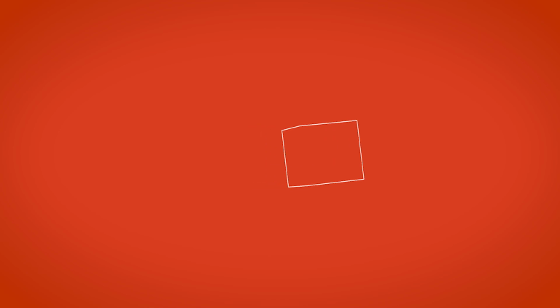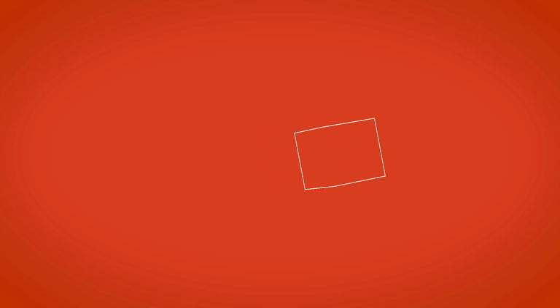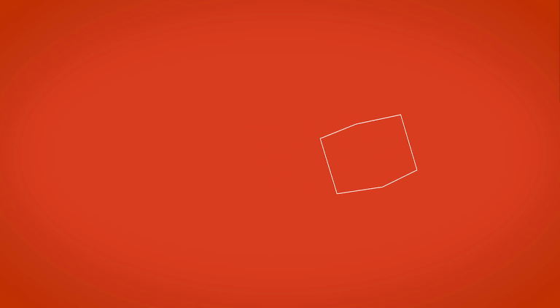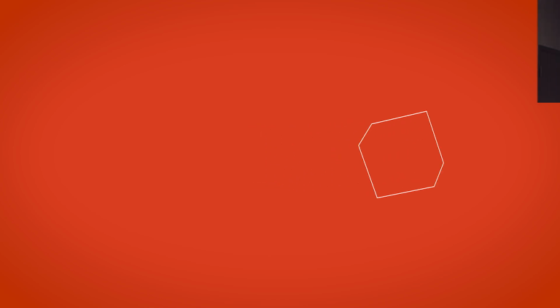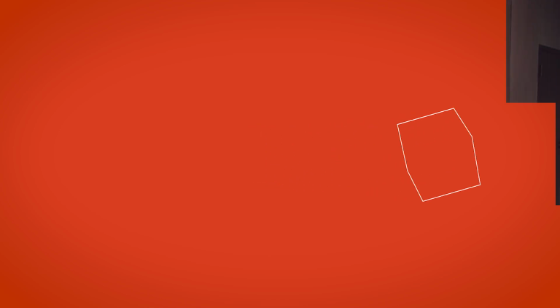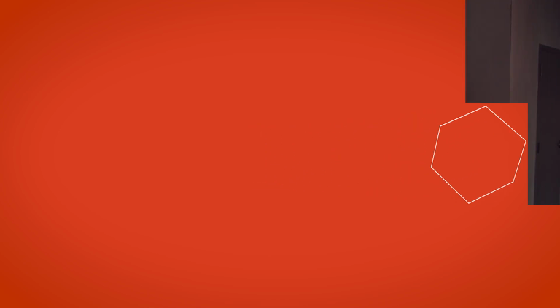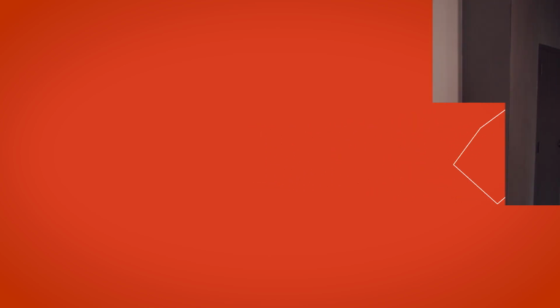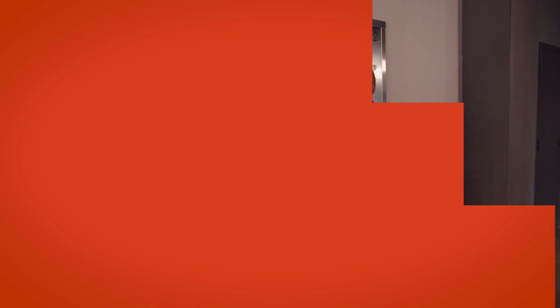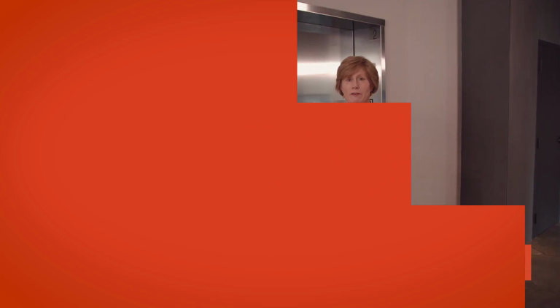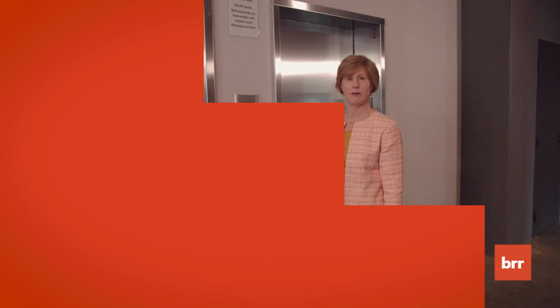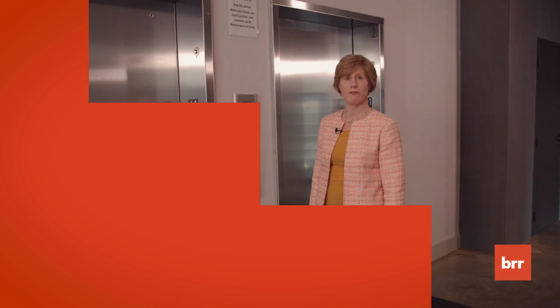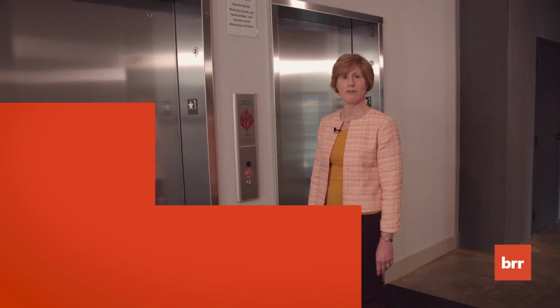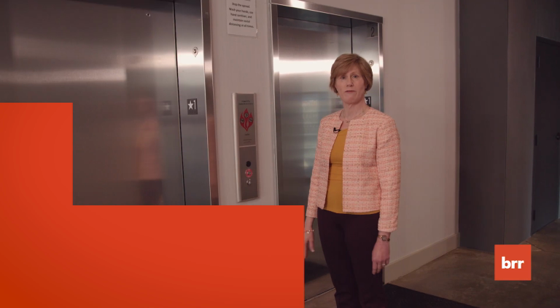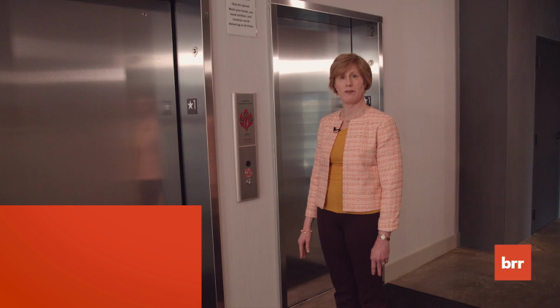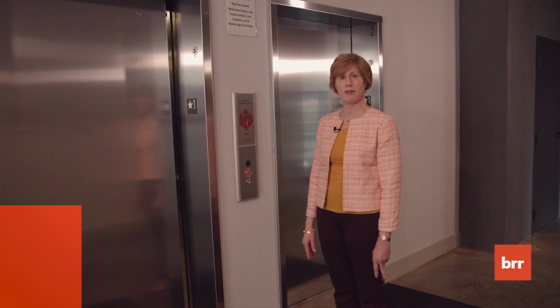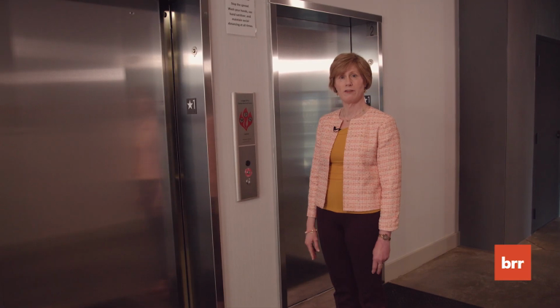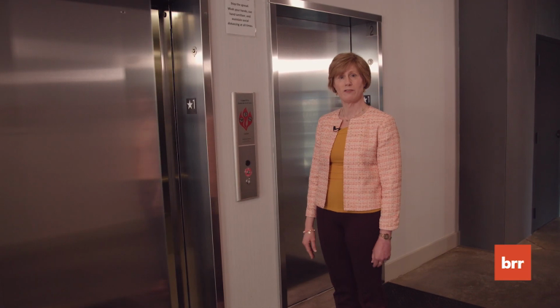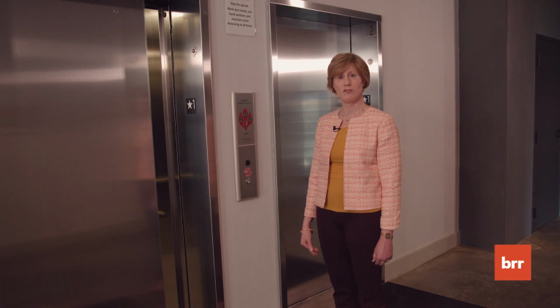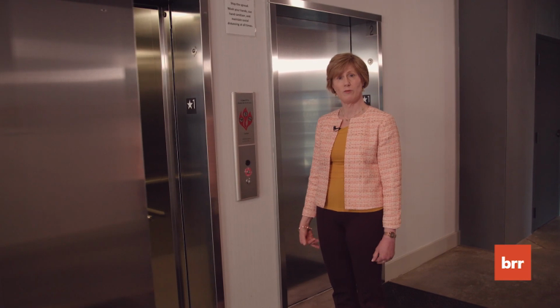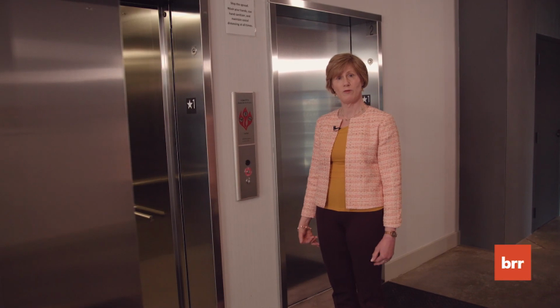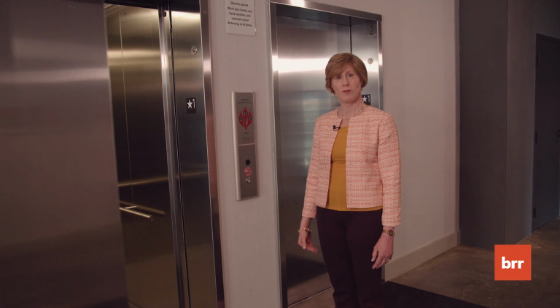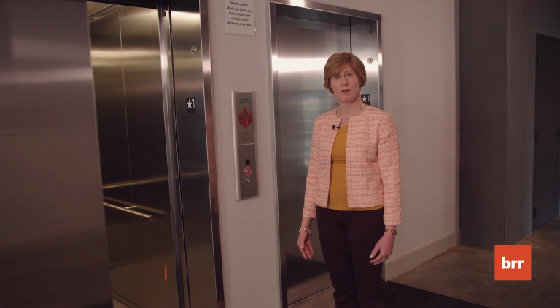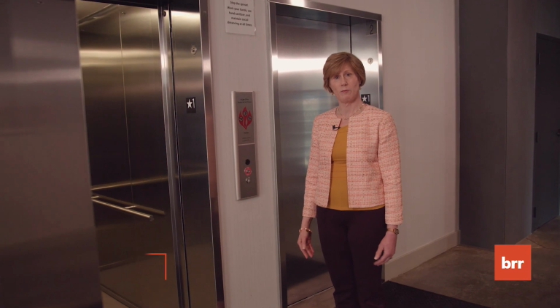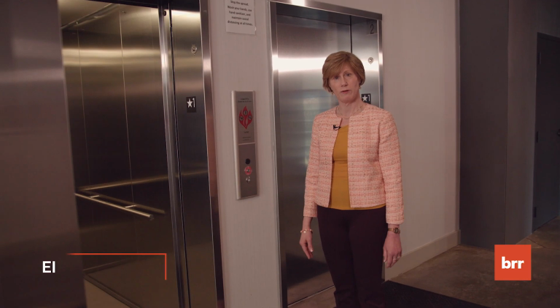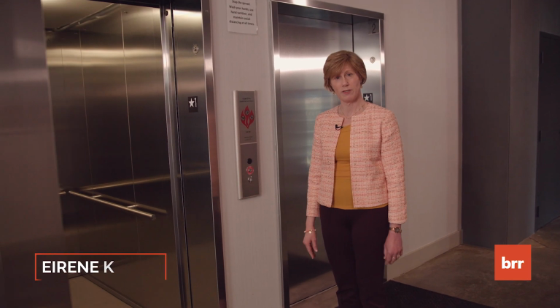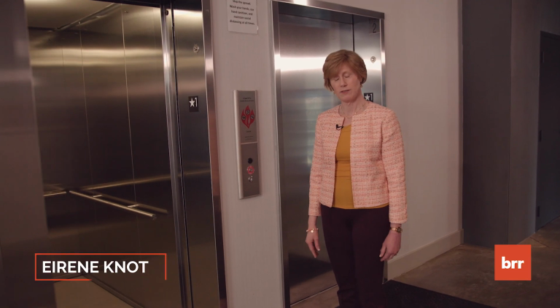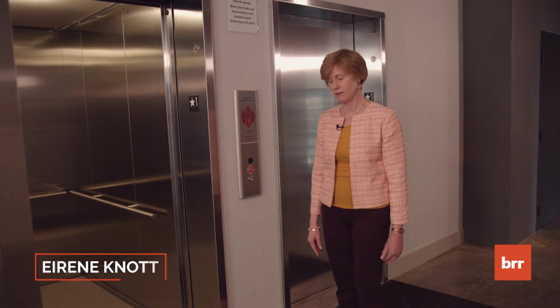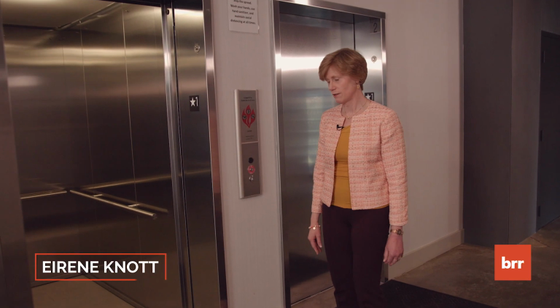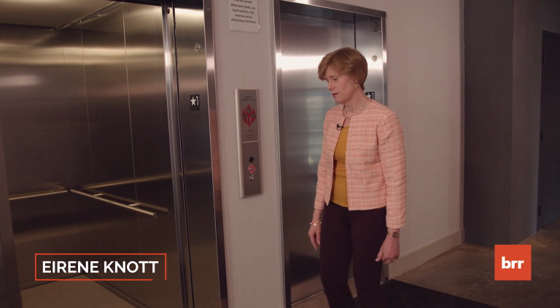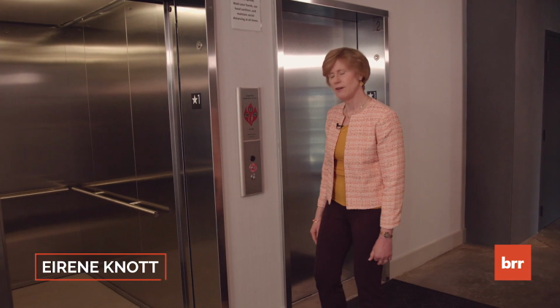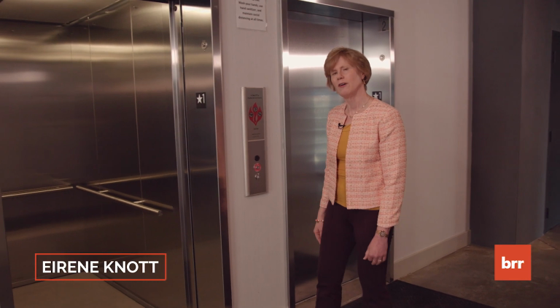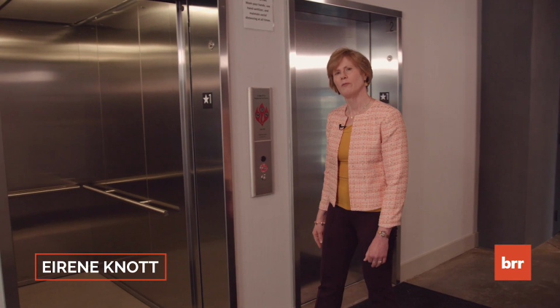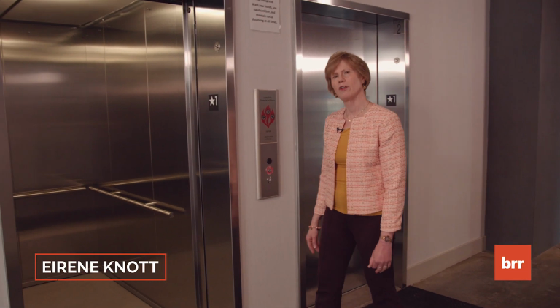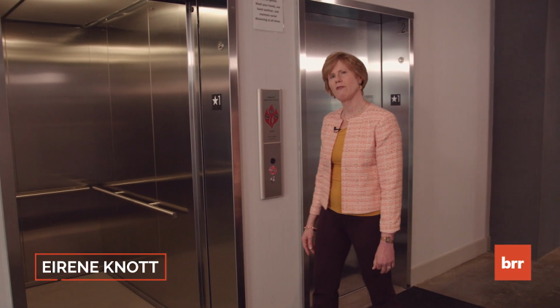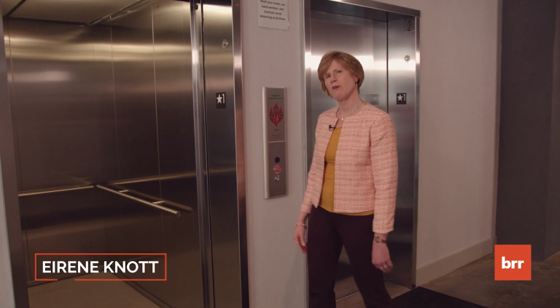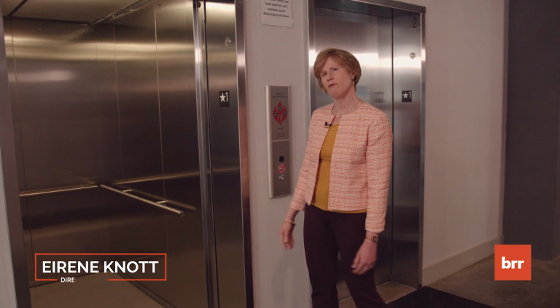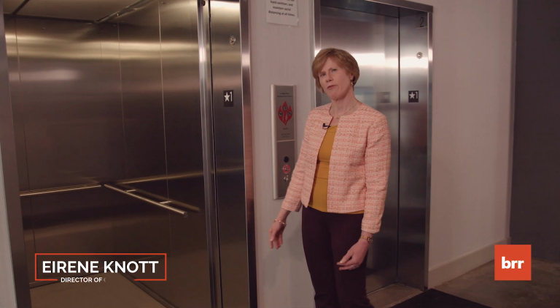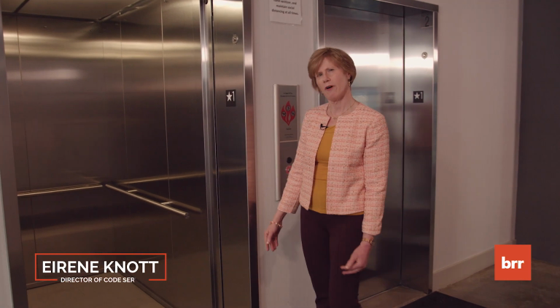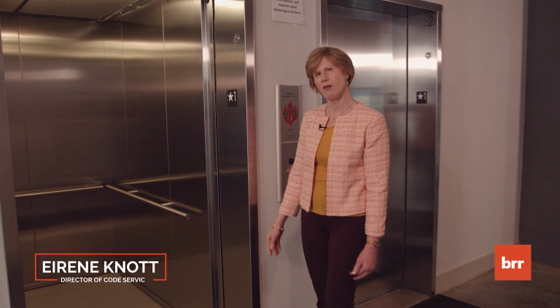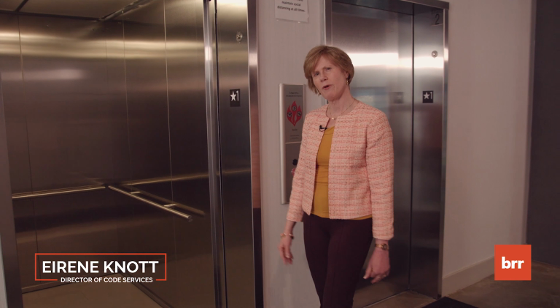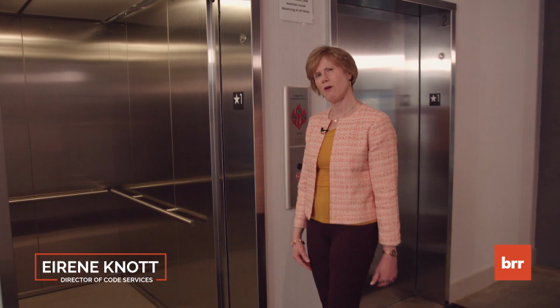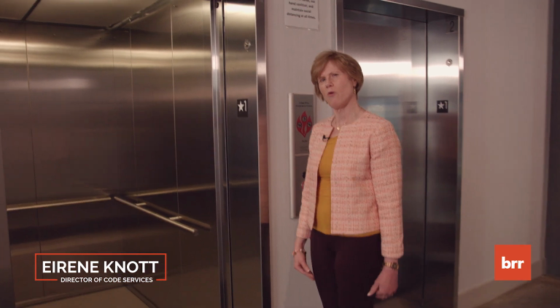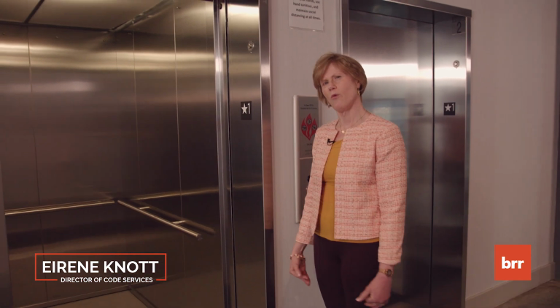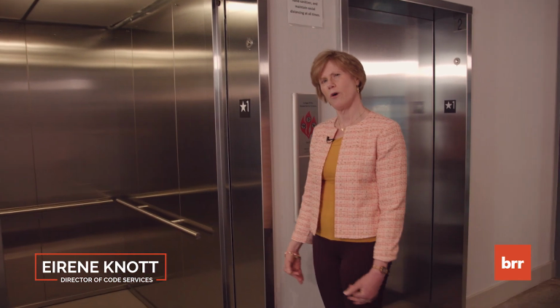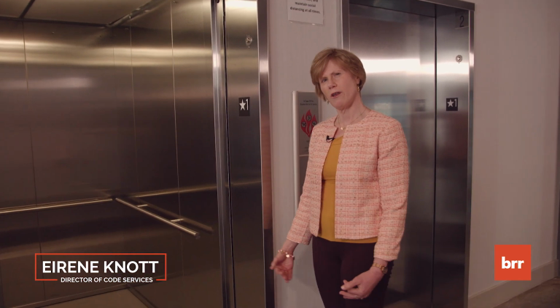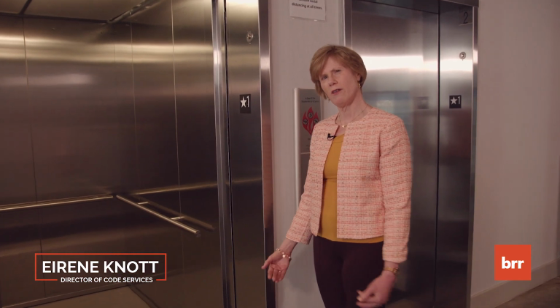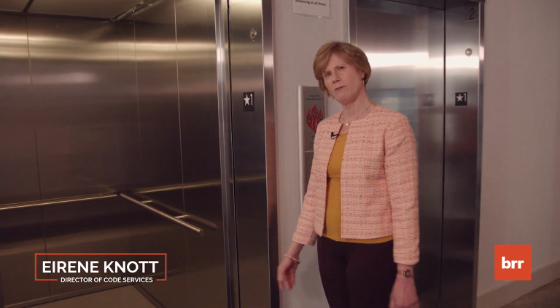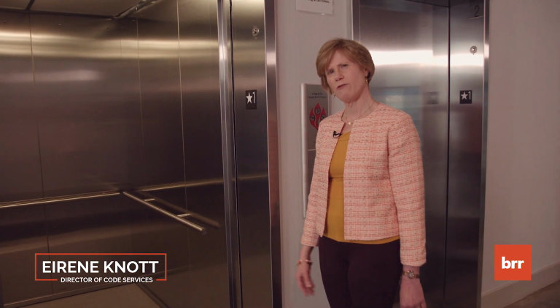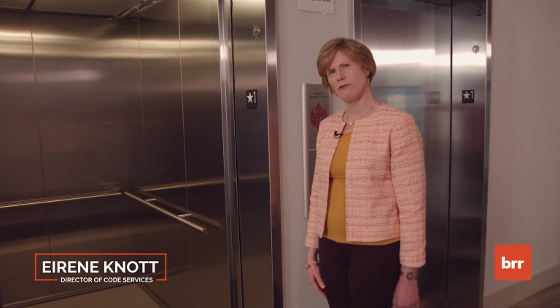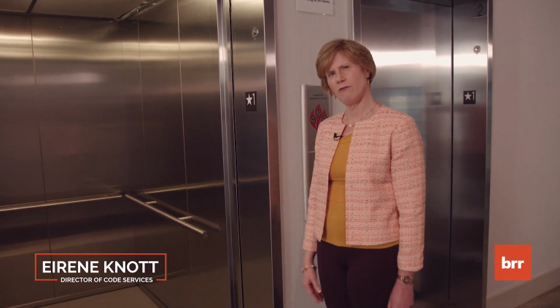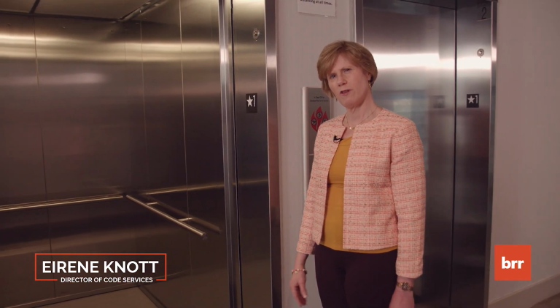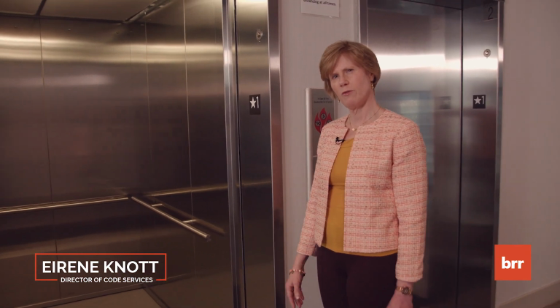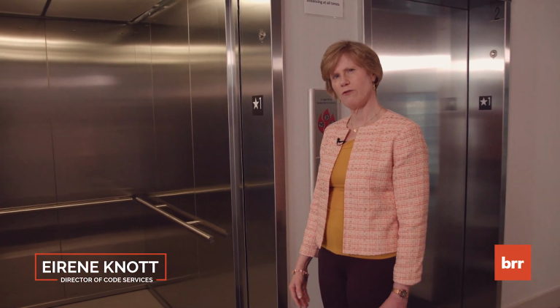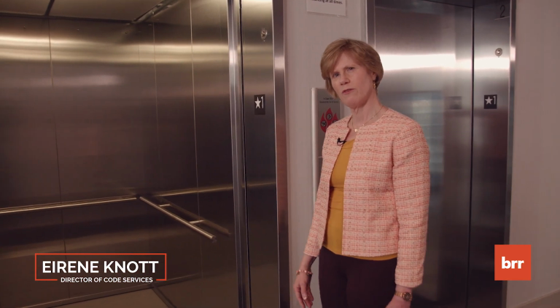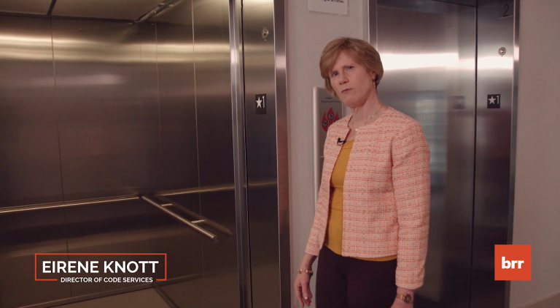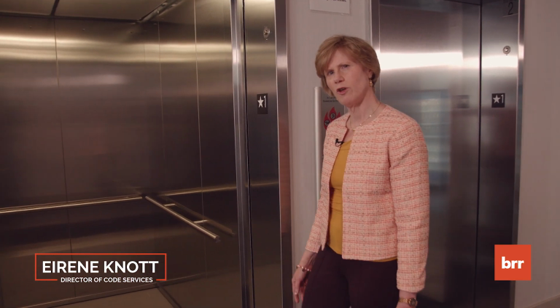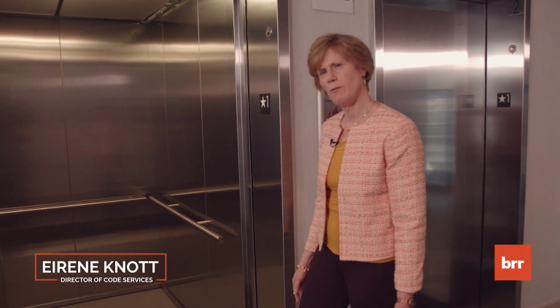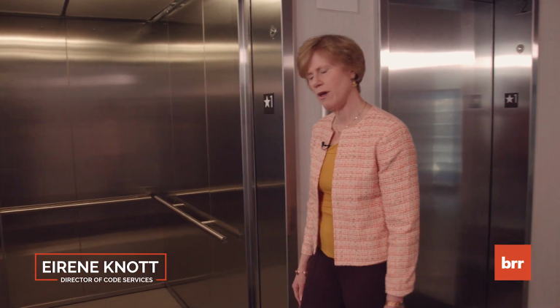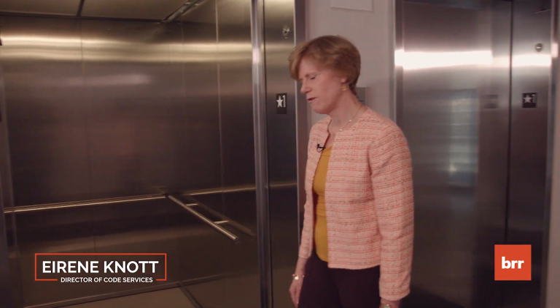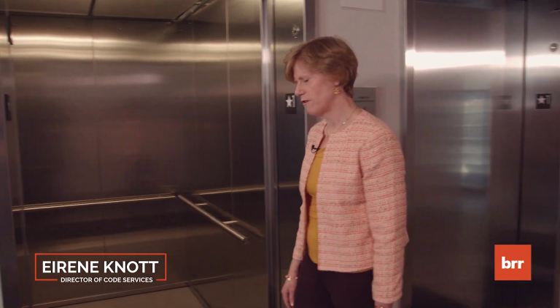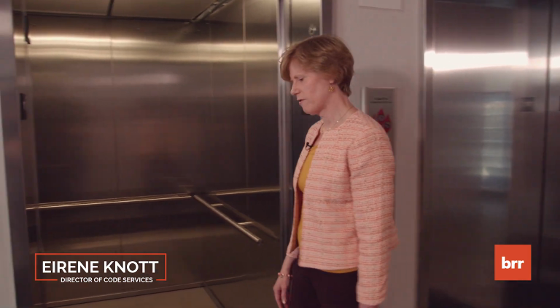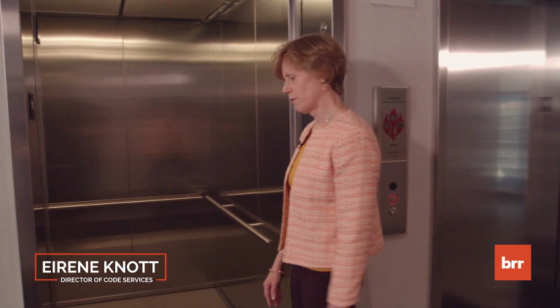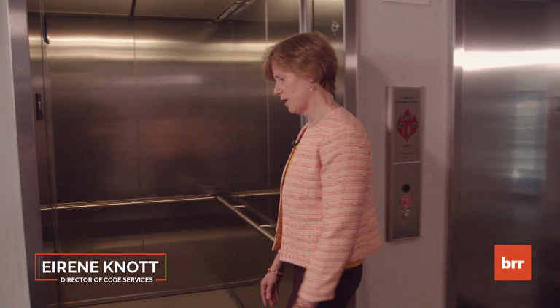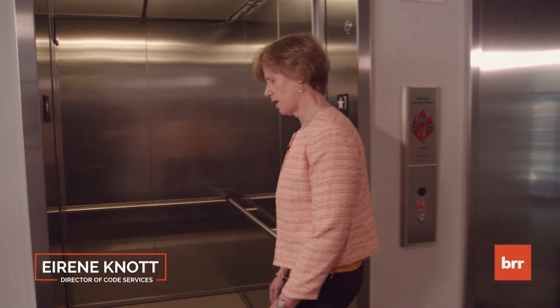Many of us use elevators every day to move within a building, but have you ever thought about what elements are available for somebody who may have a disability?